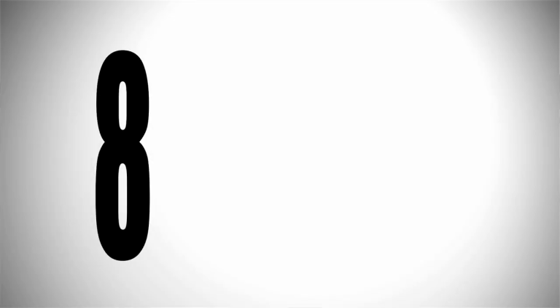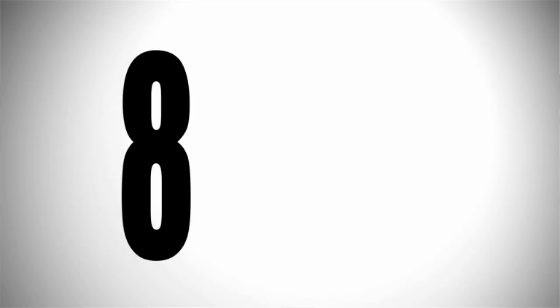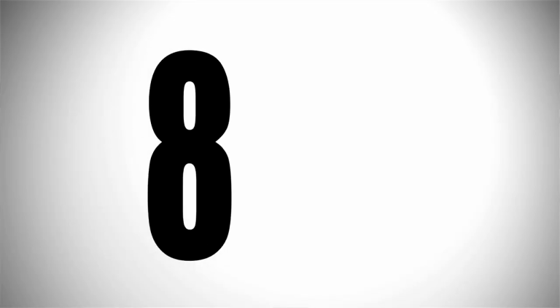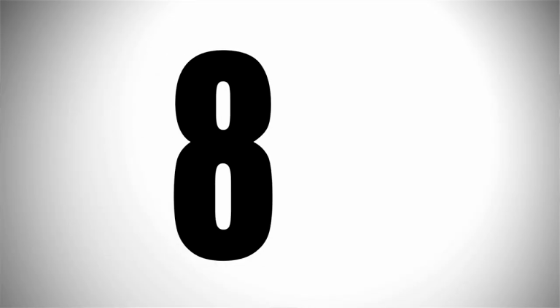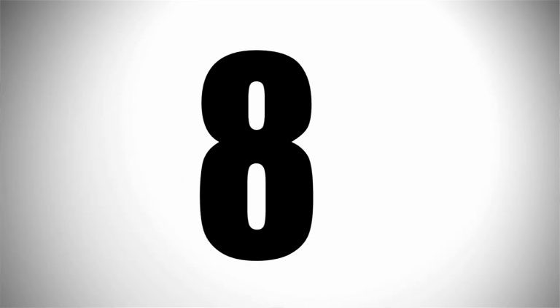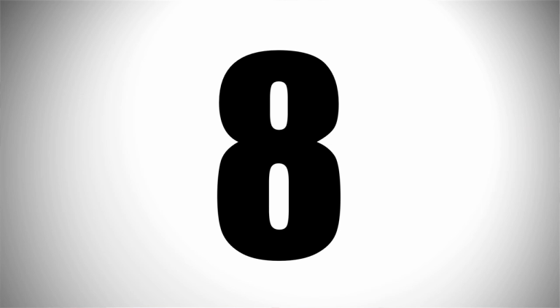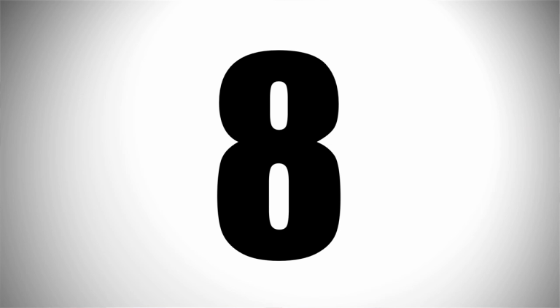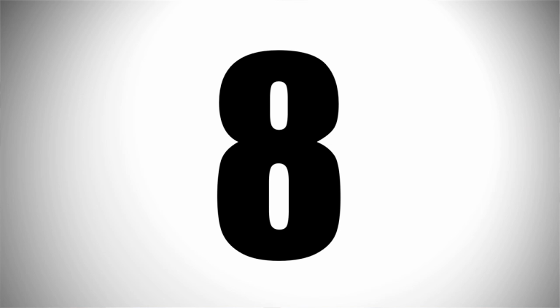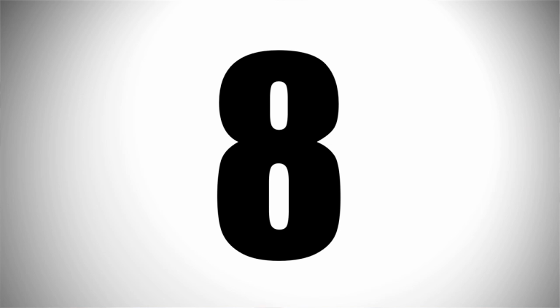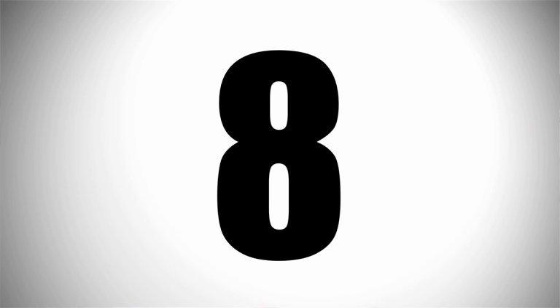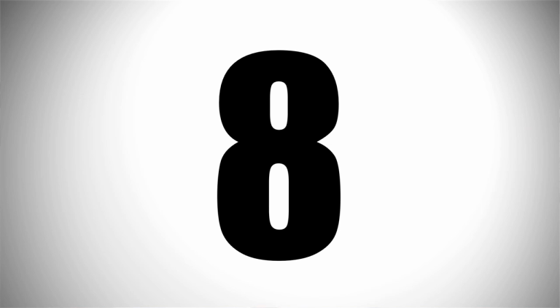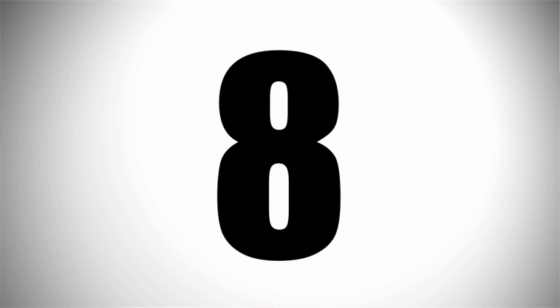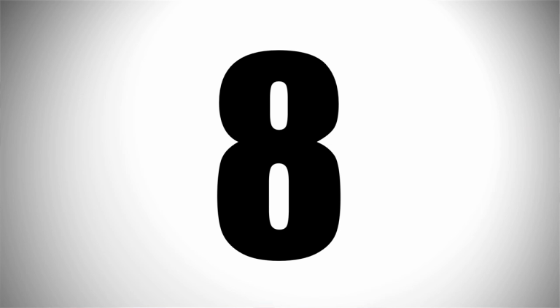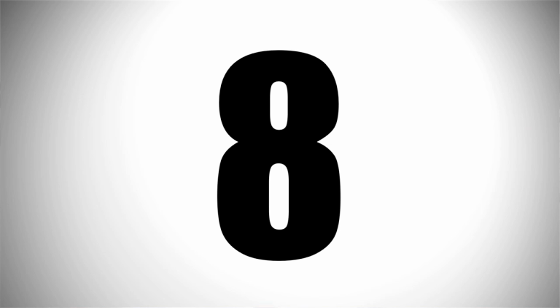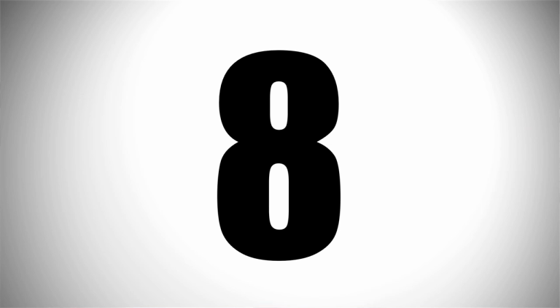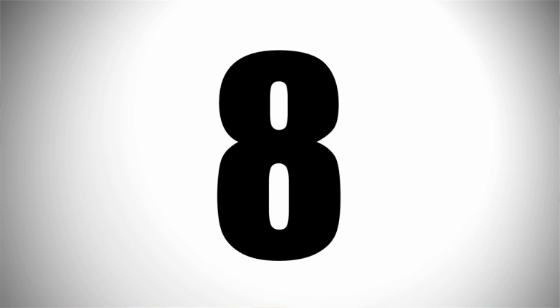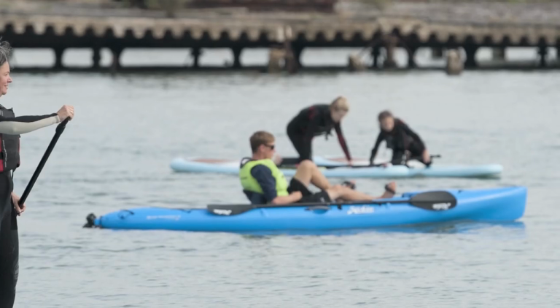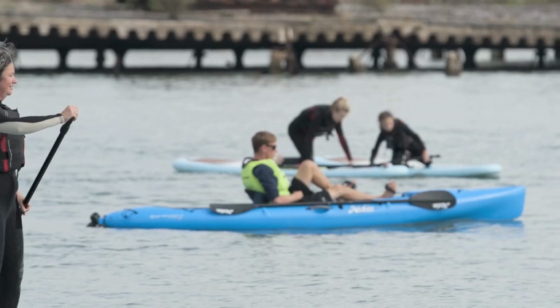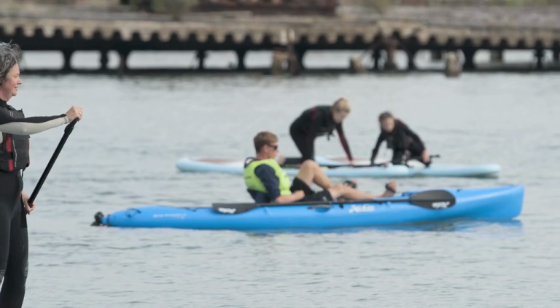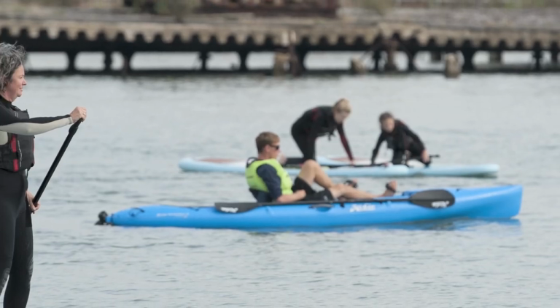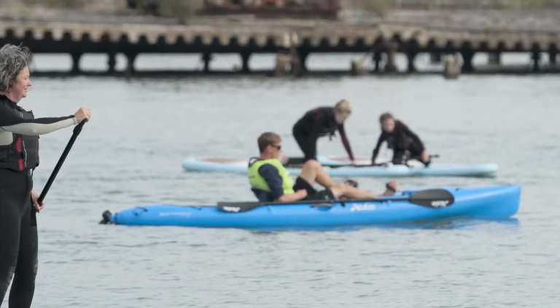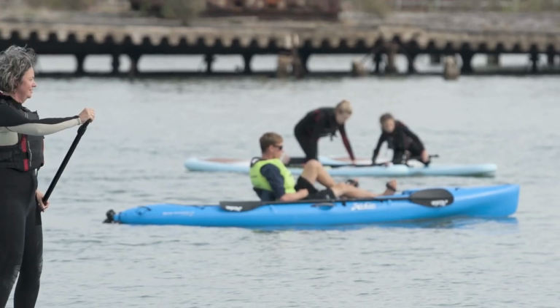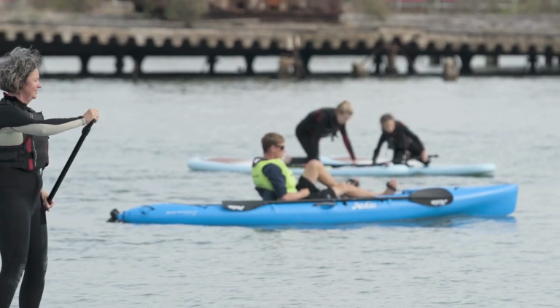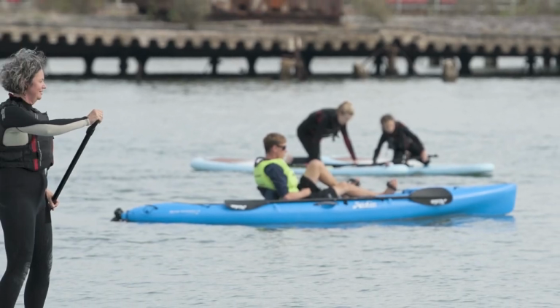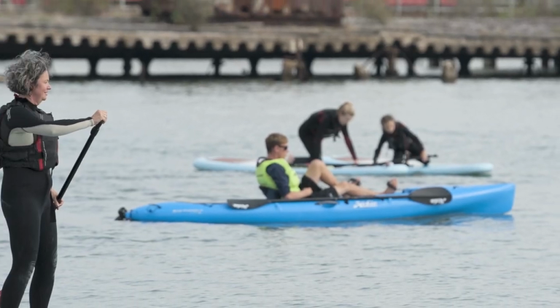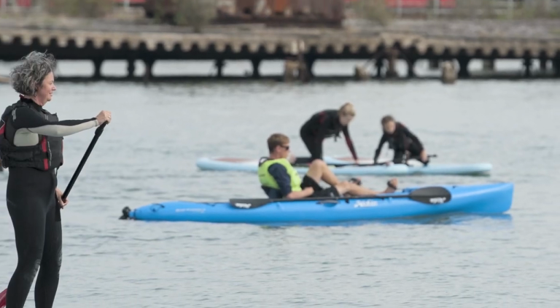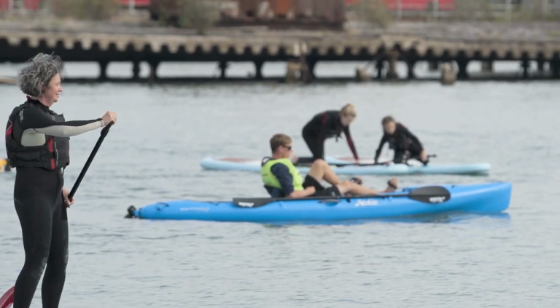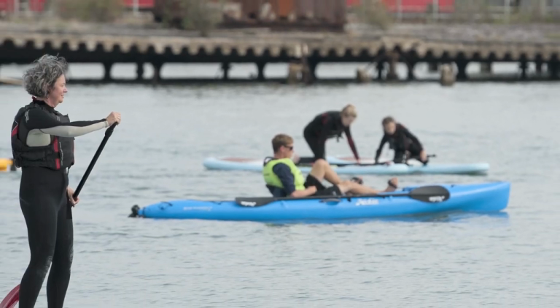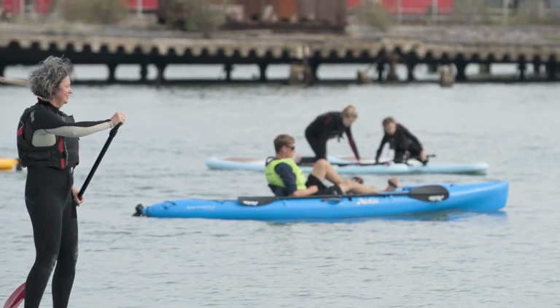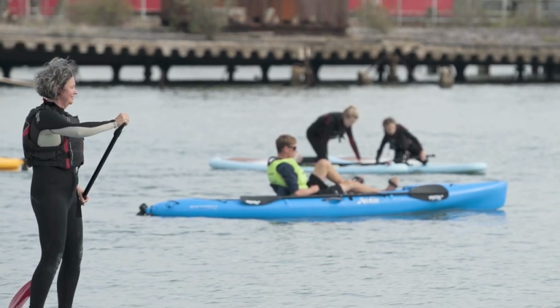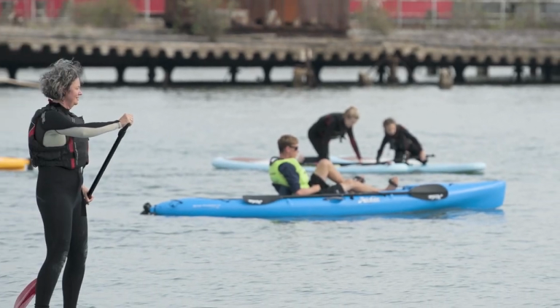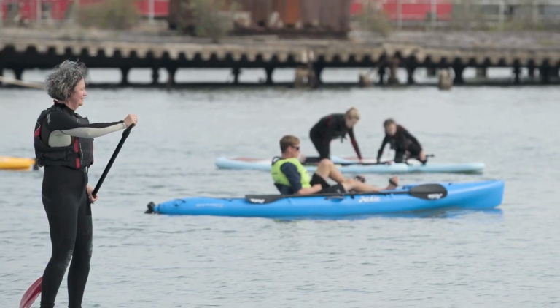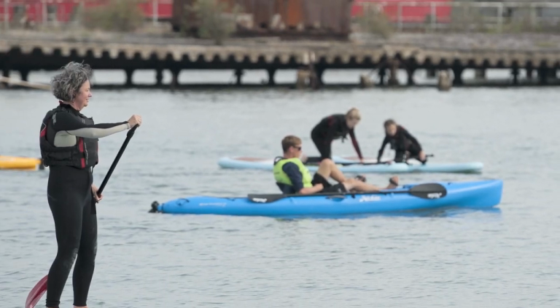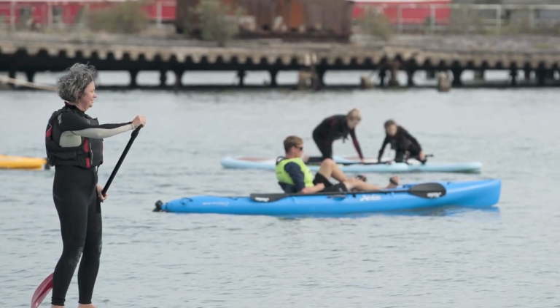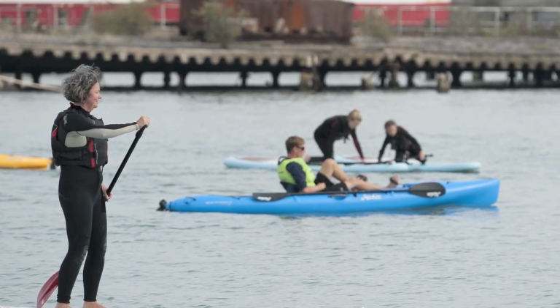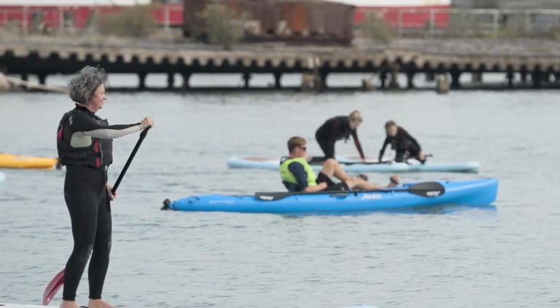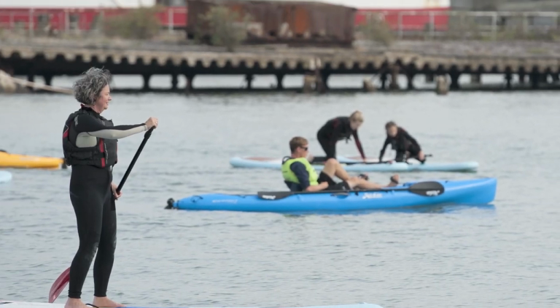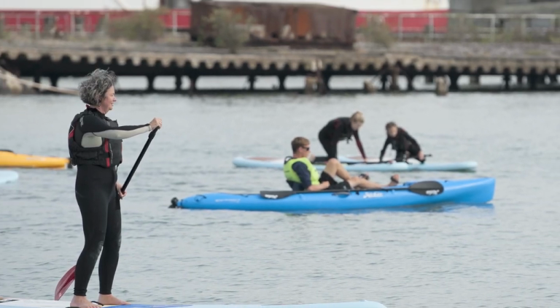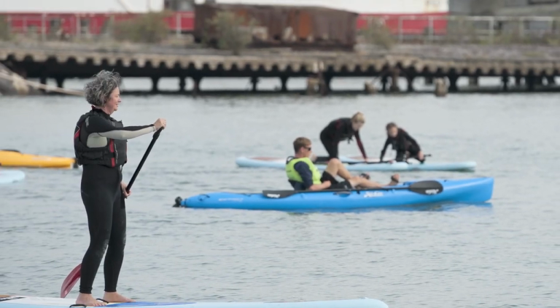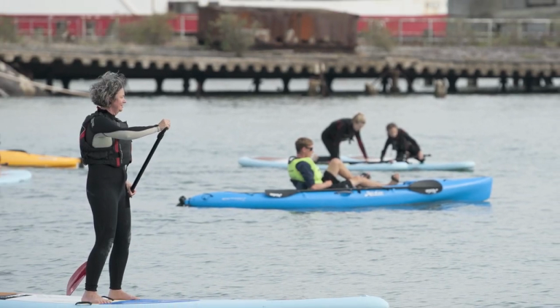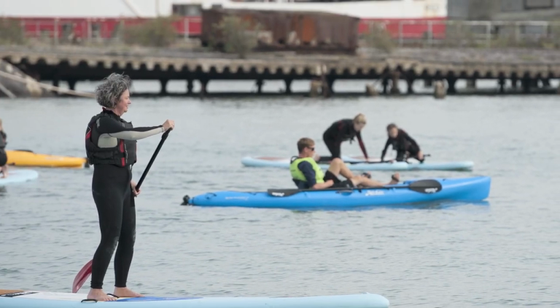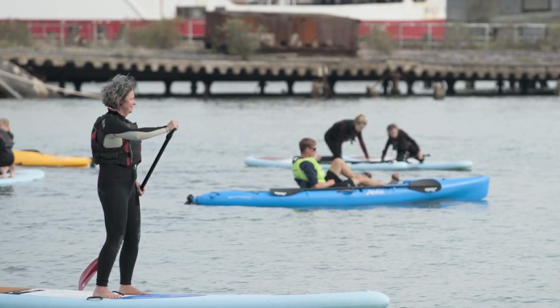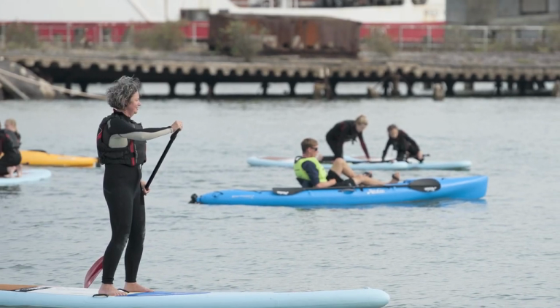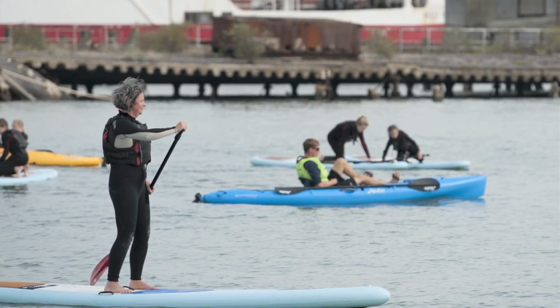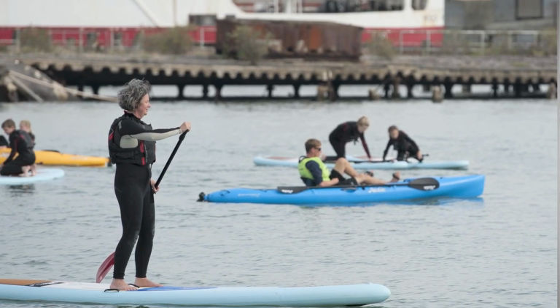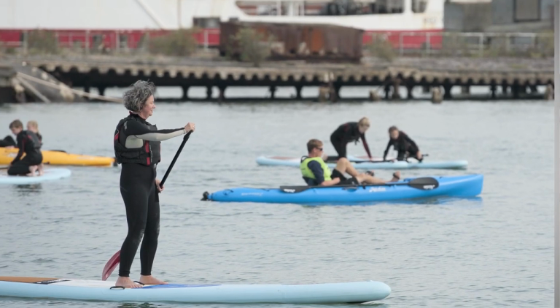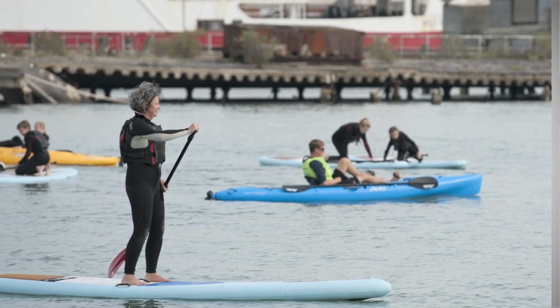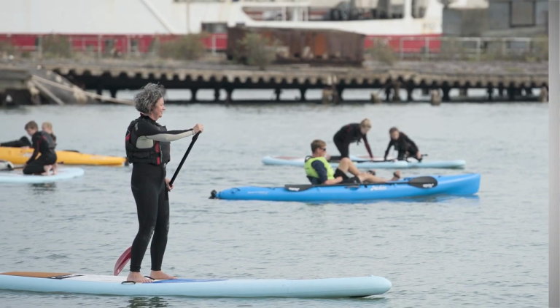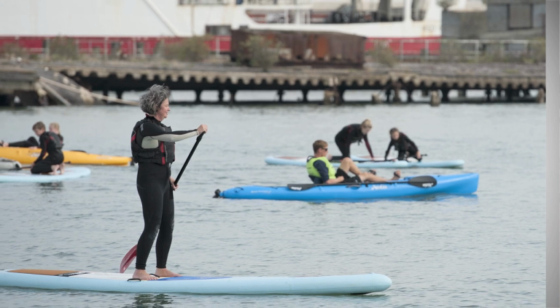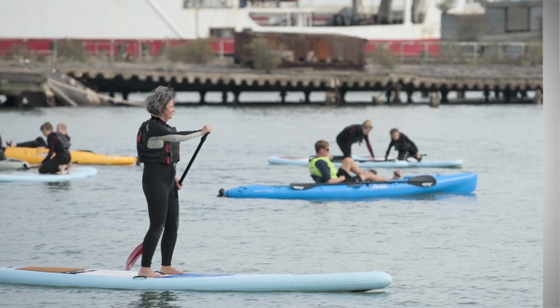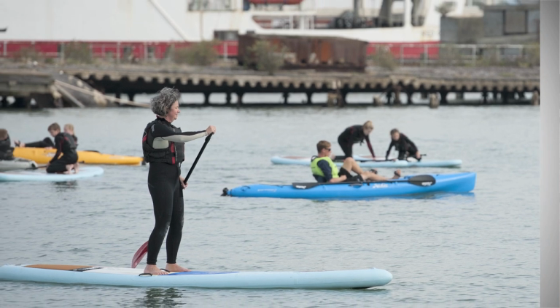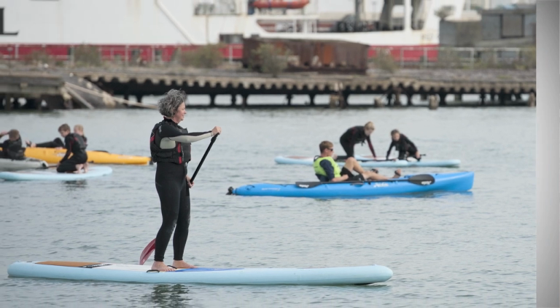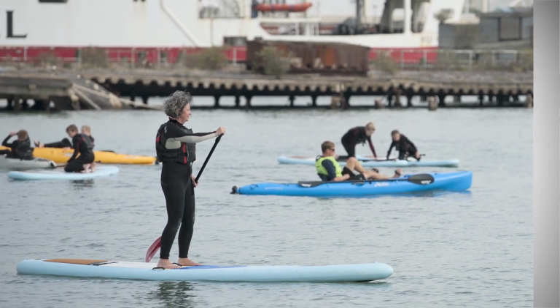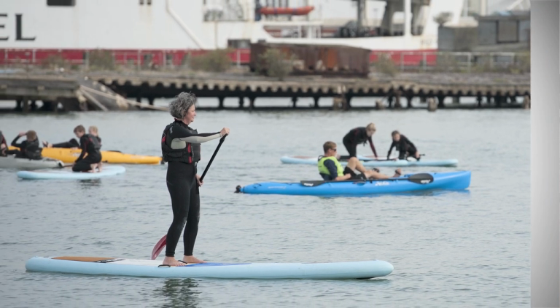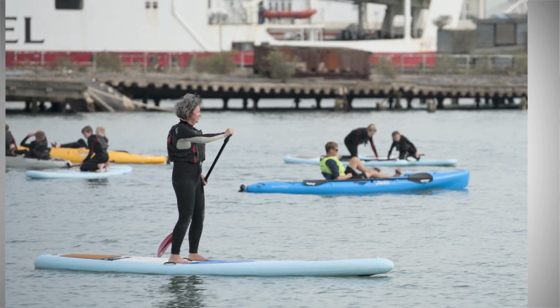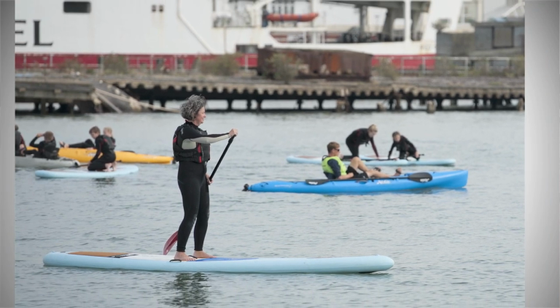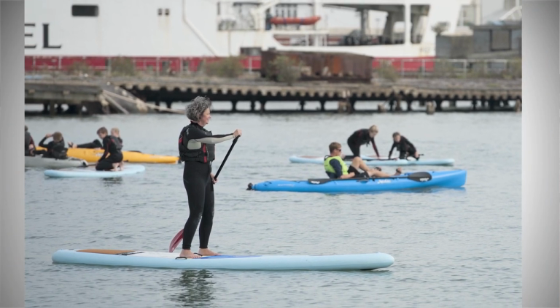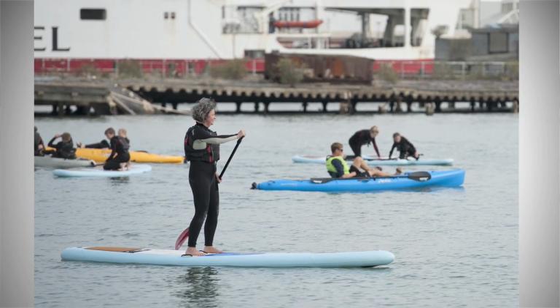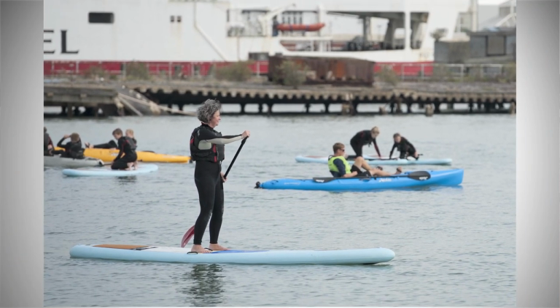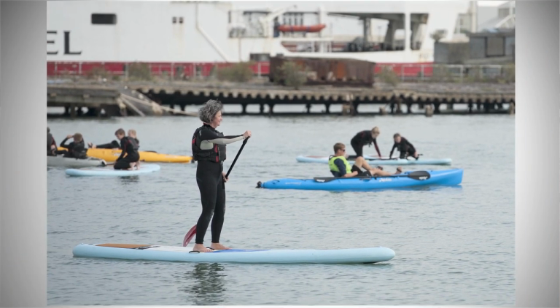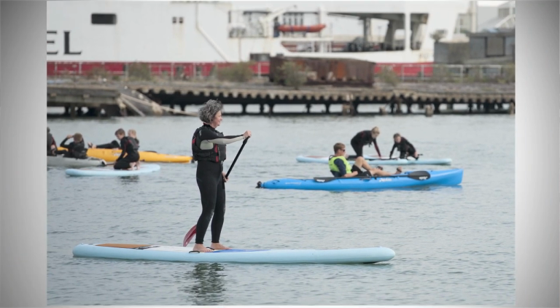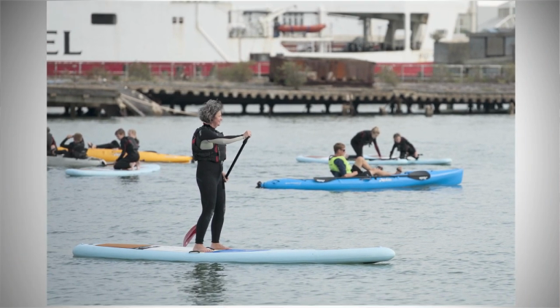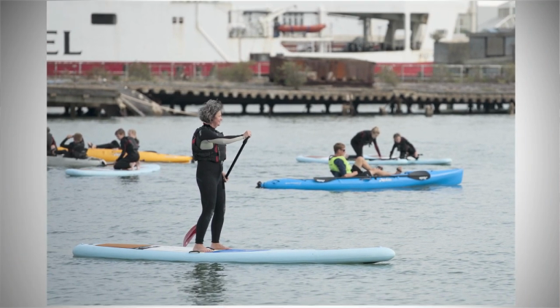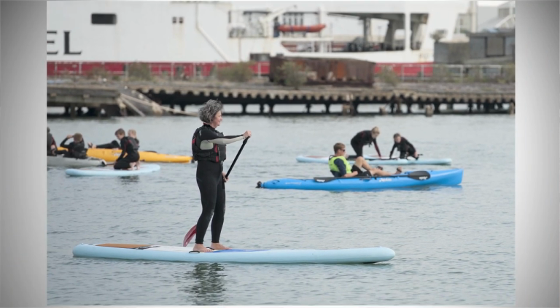Eight, you can buy anything from a canoe or kayak to a stand-up paddleboard for £300, up to a multi-million-pound luxury superyacht.